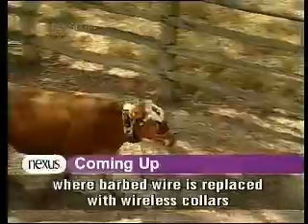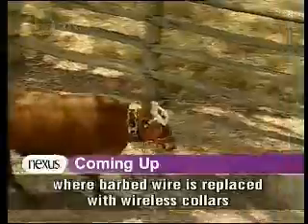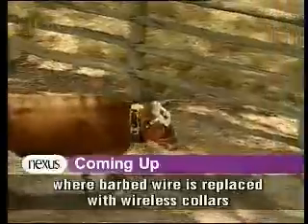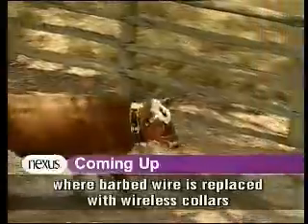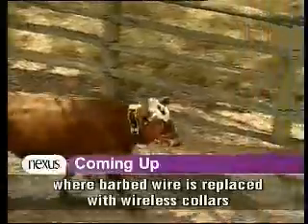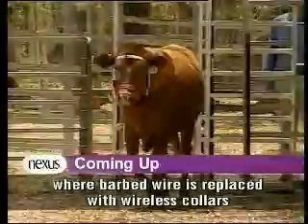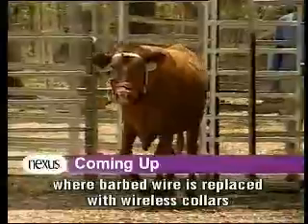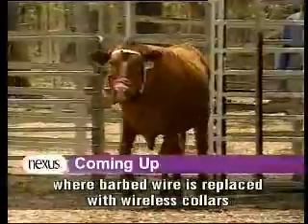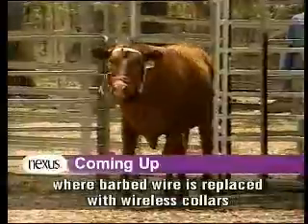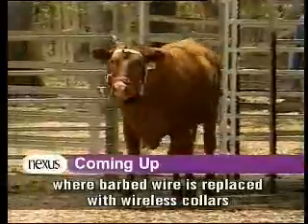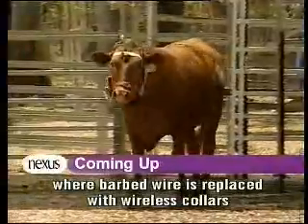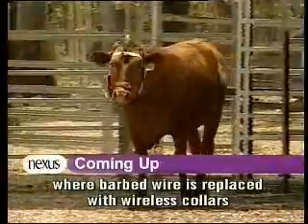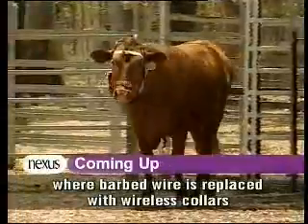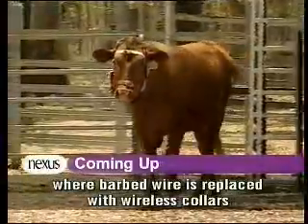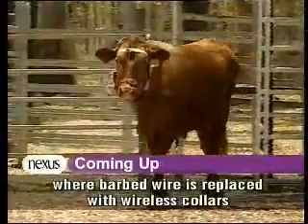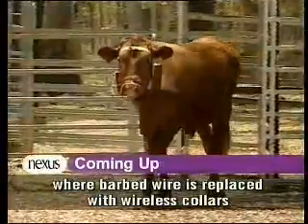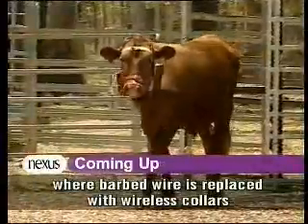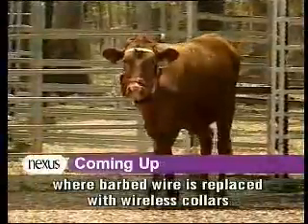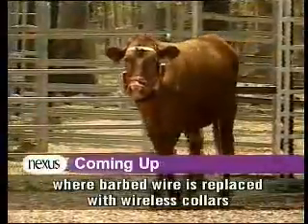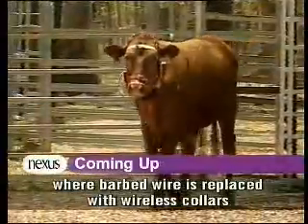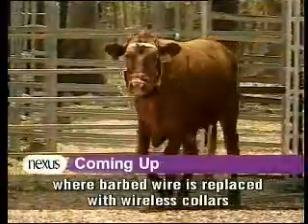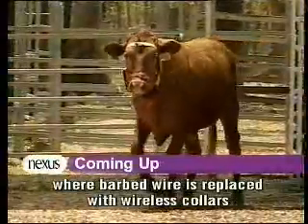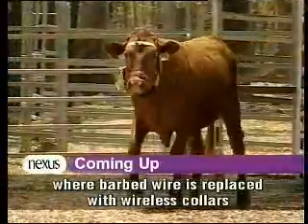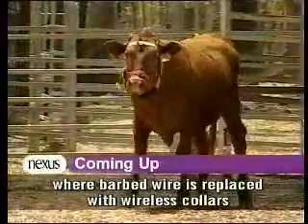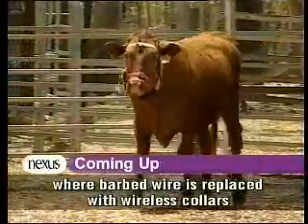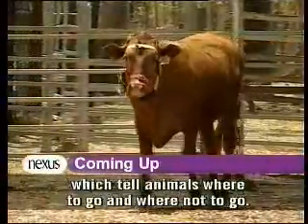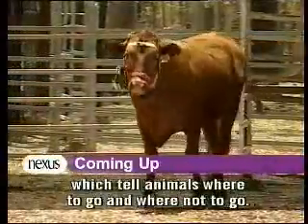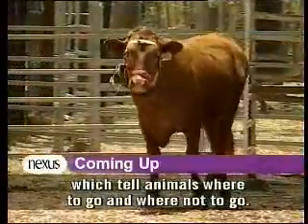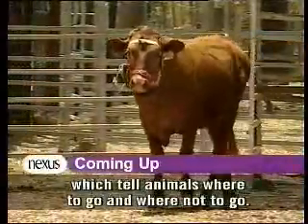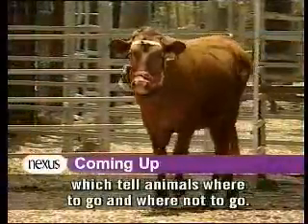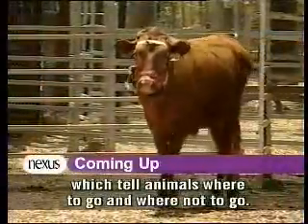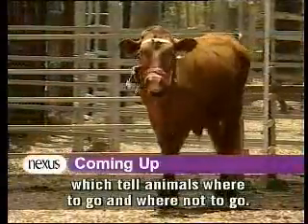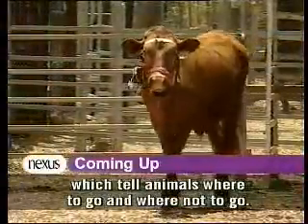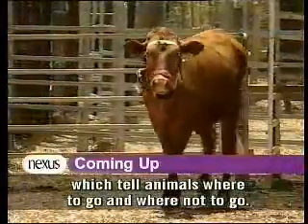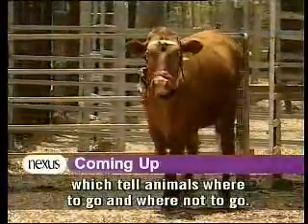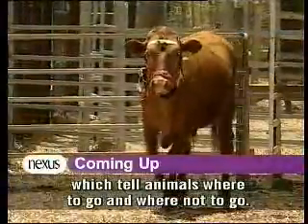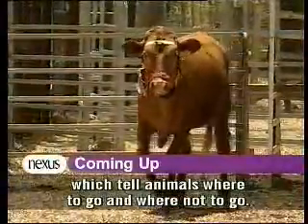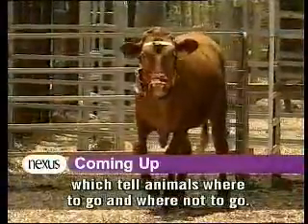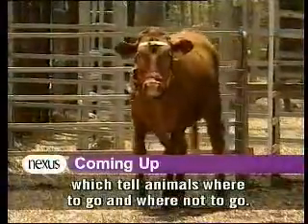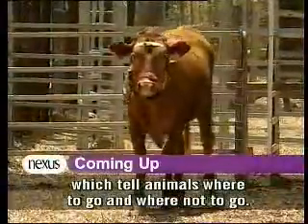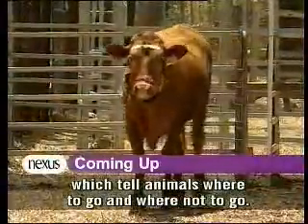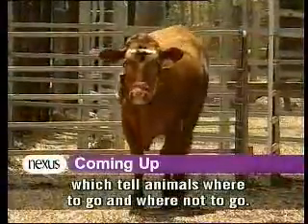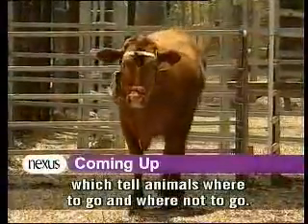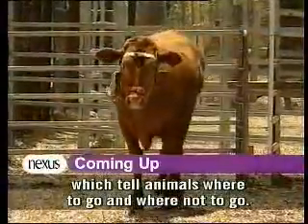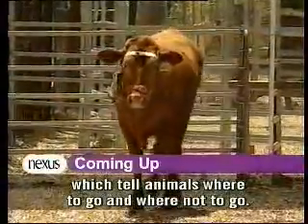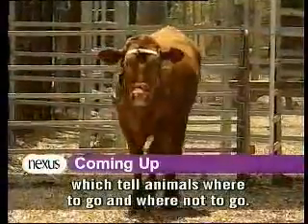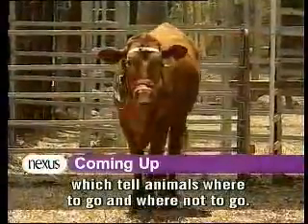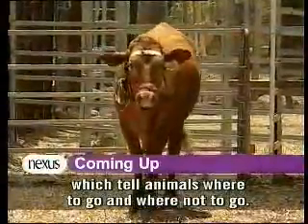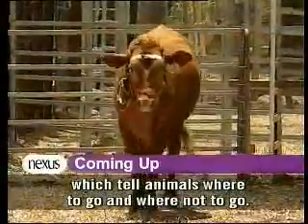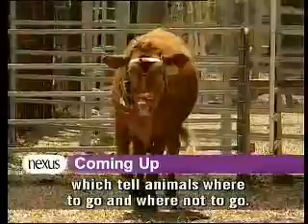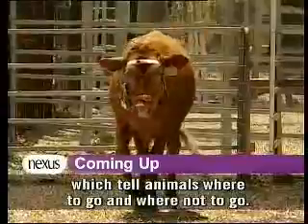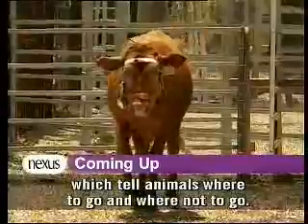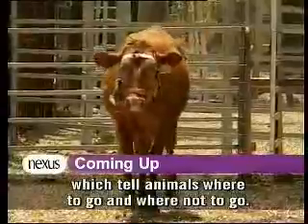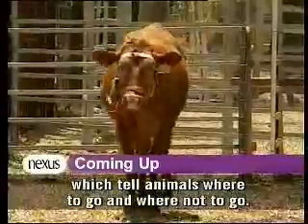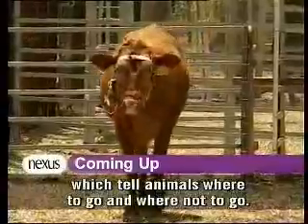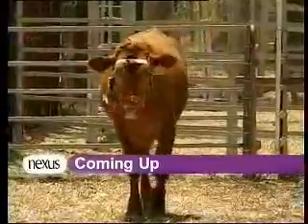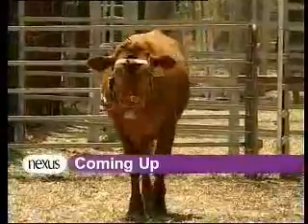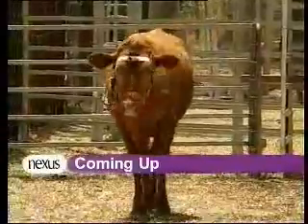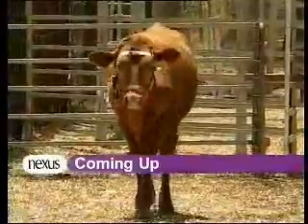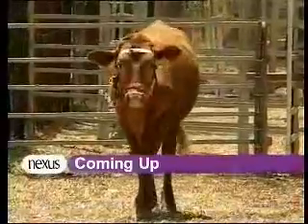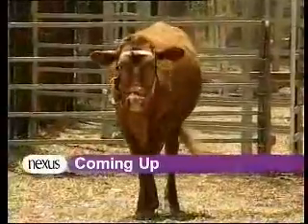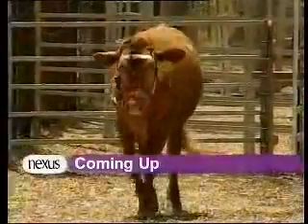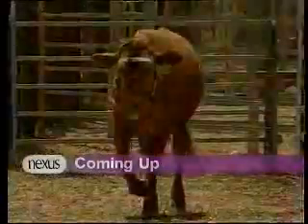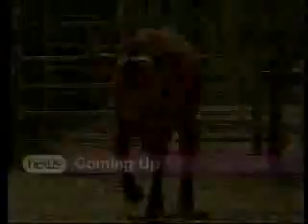Where barbed wire is replaced with wireless collars, which tell animals where to go and where not to go.